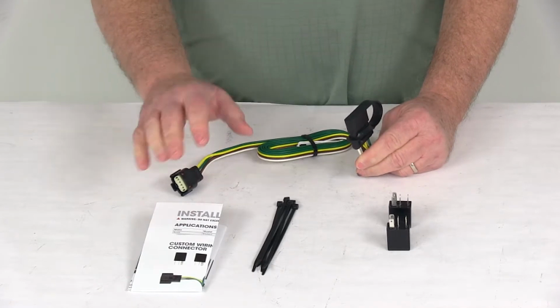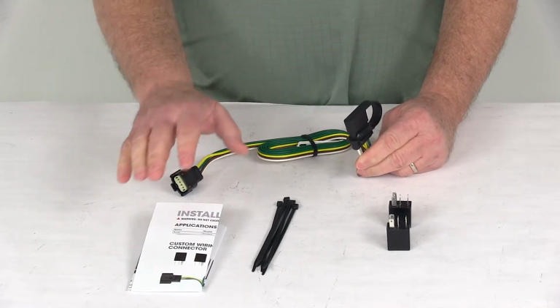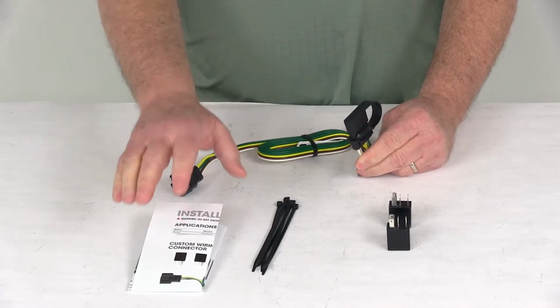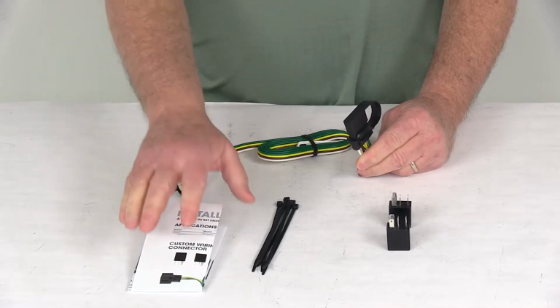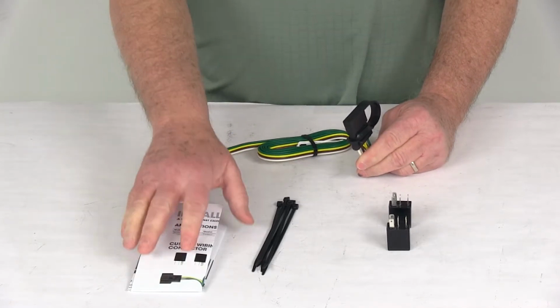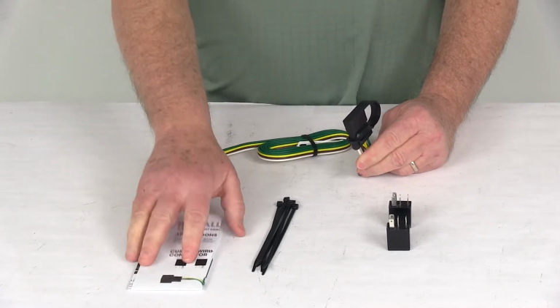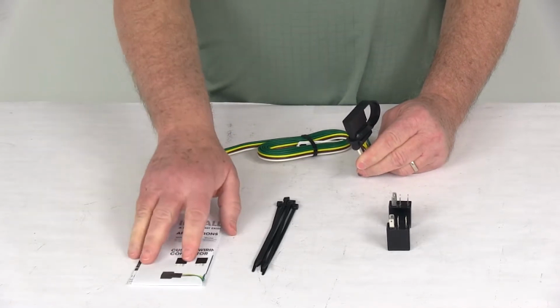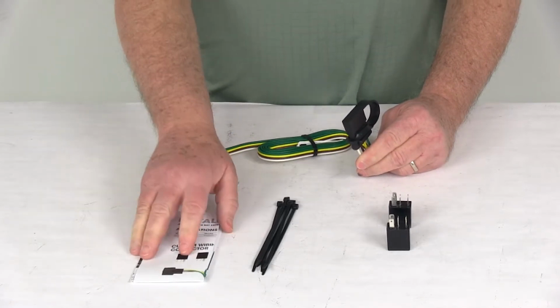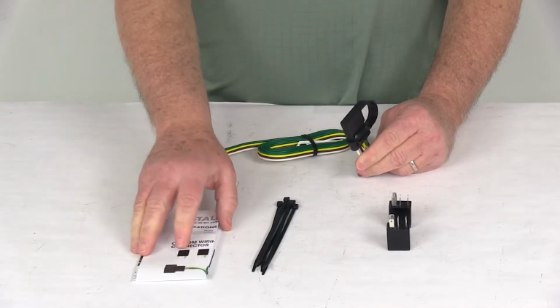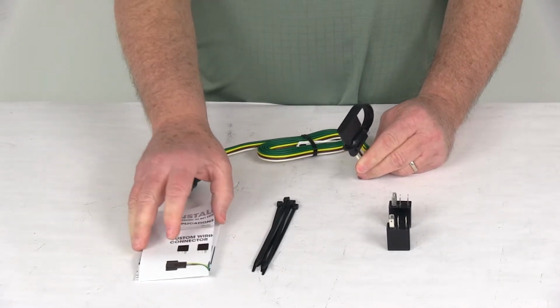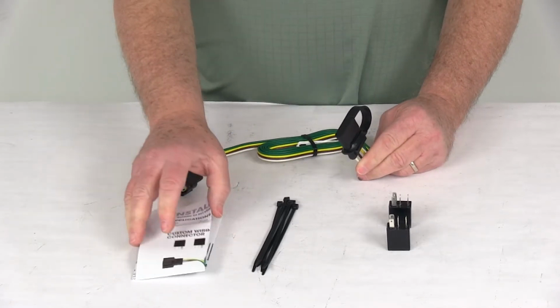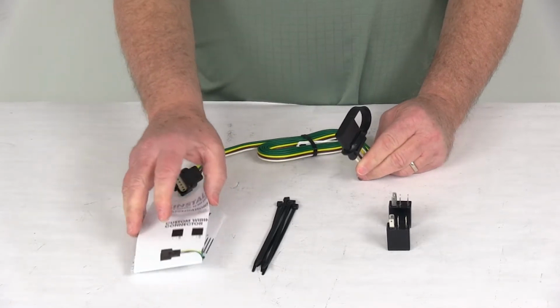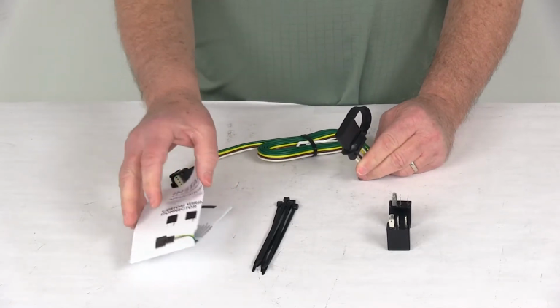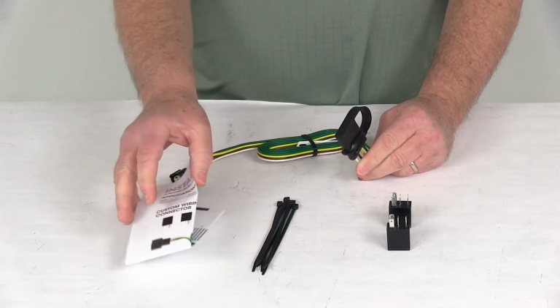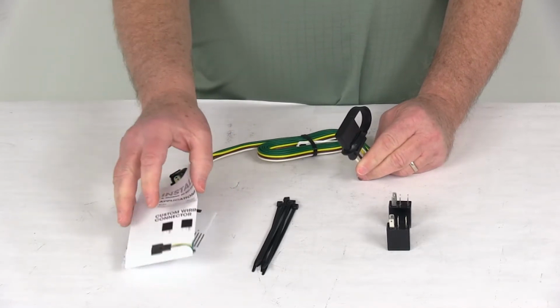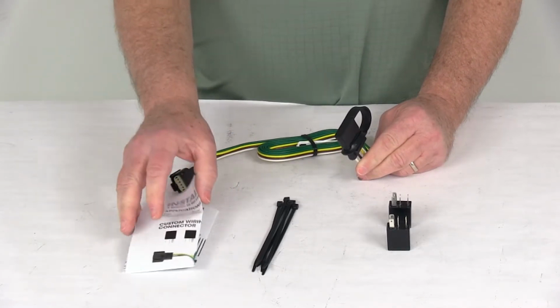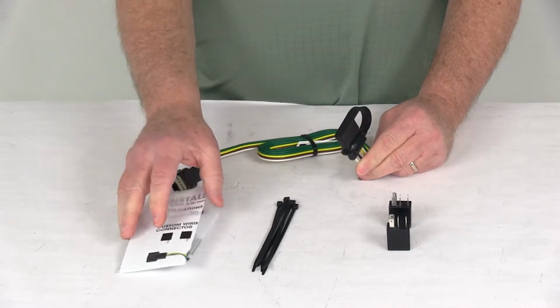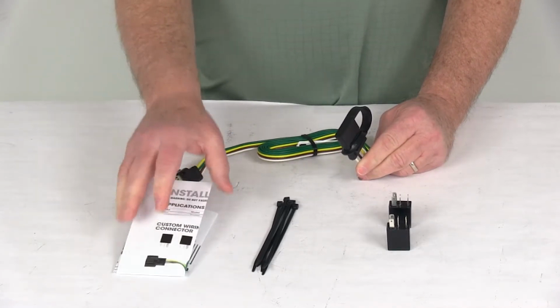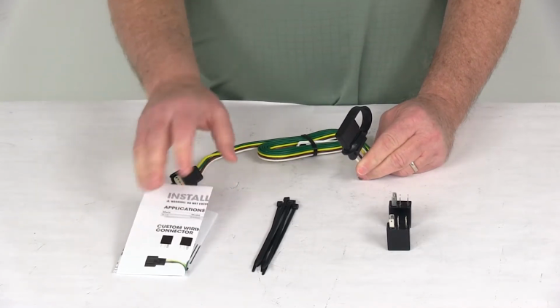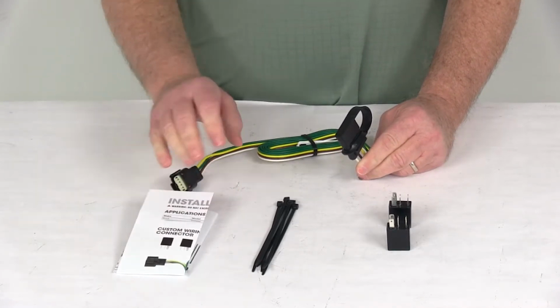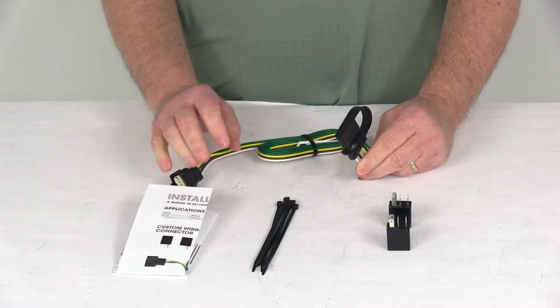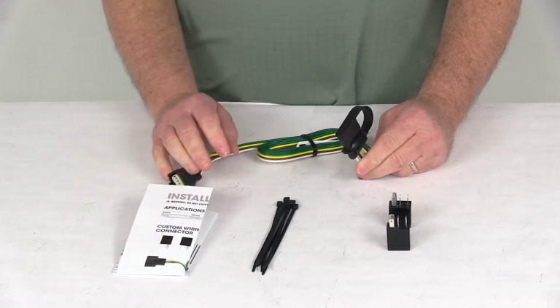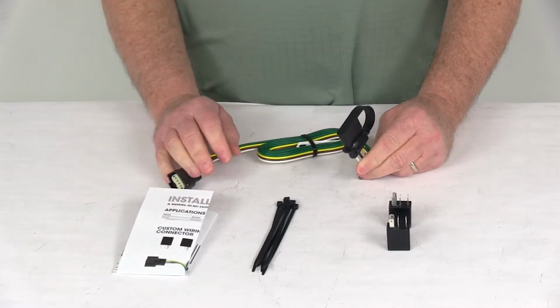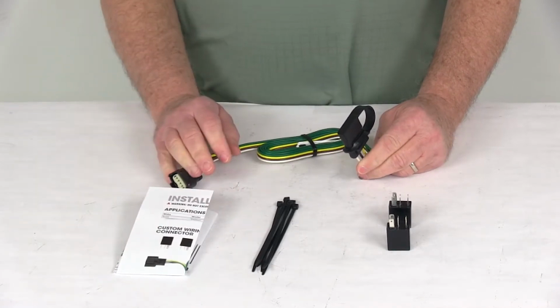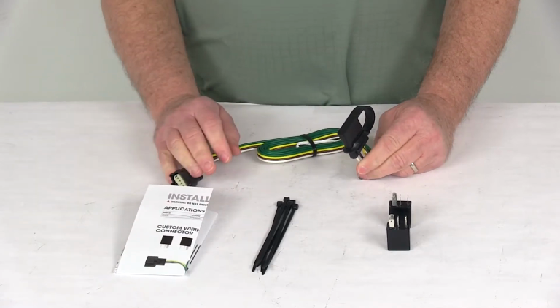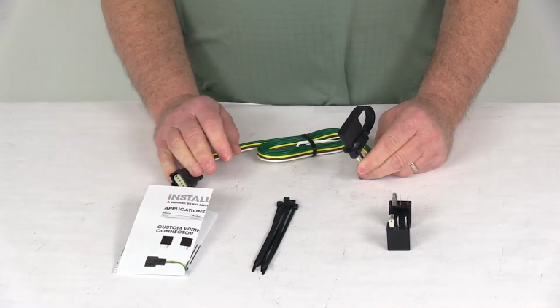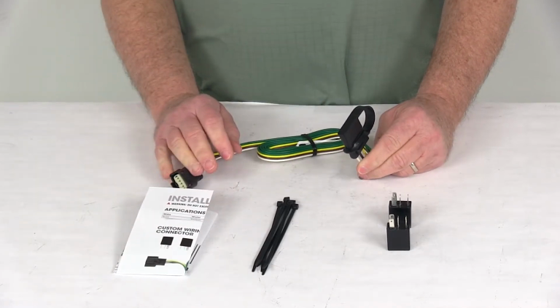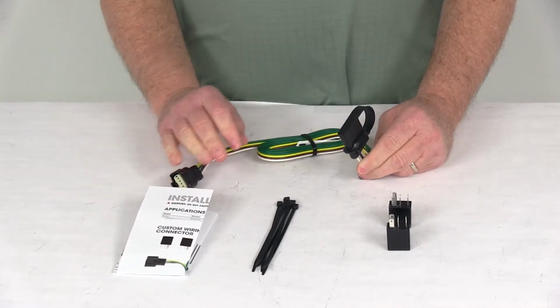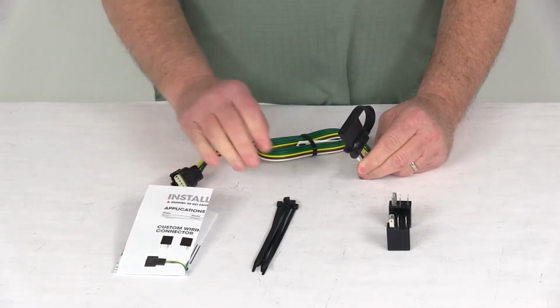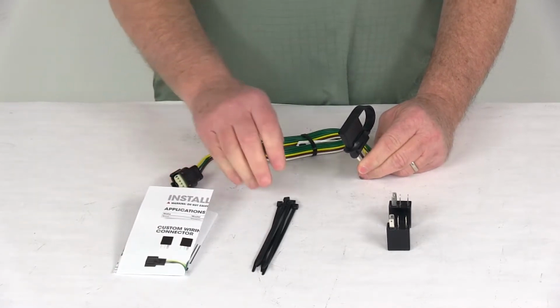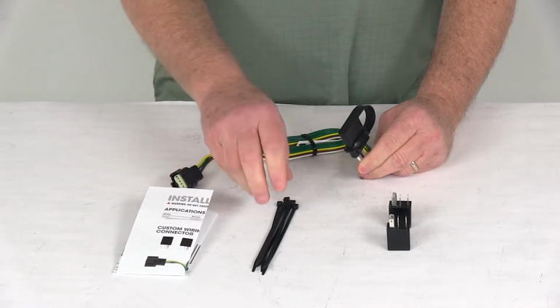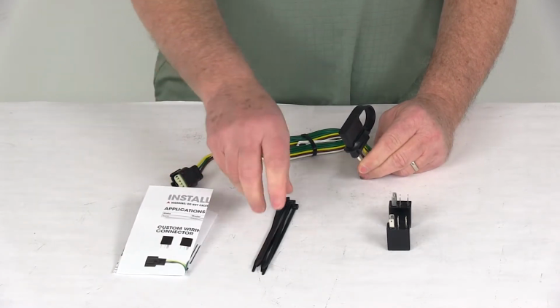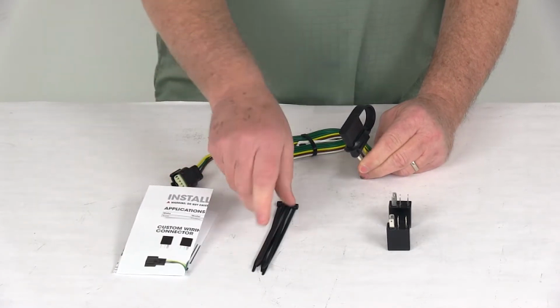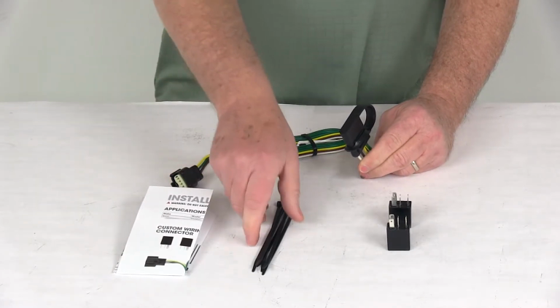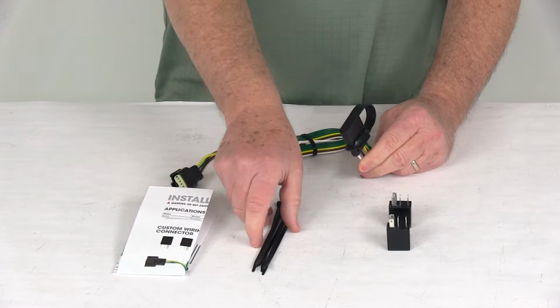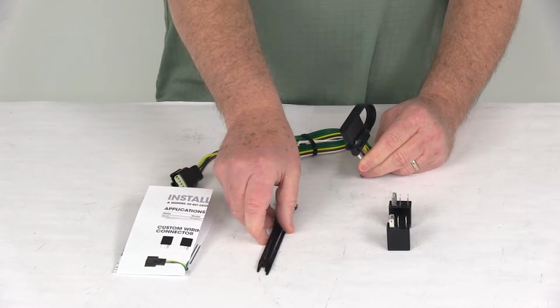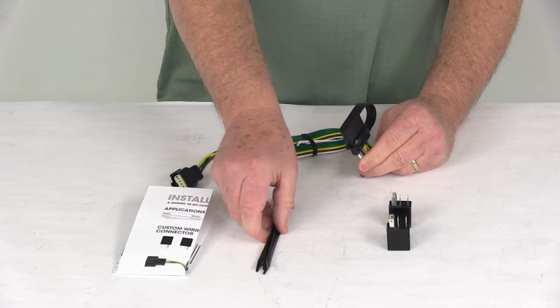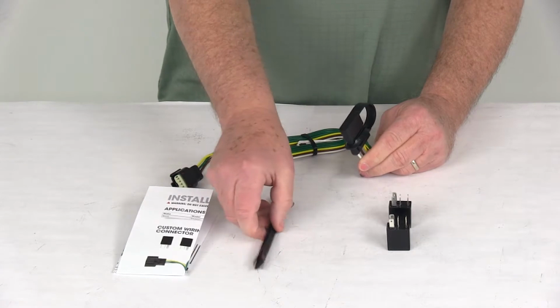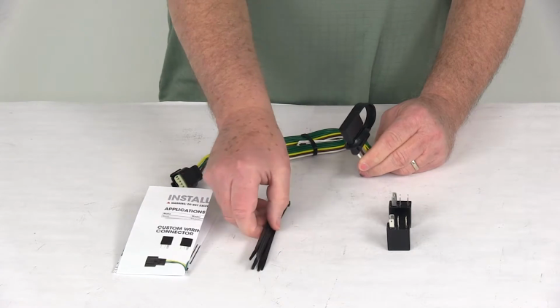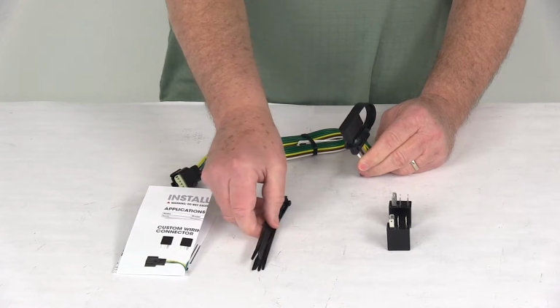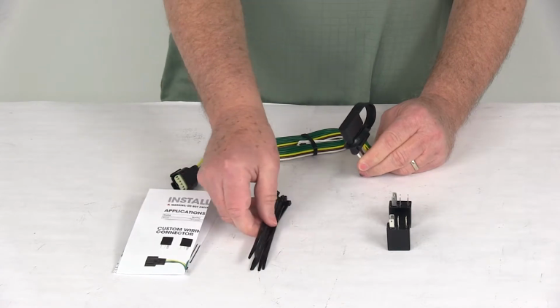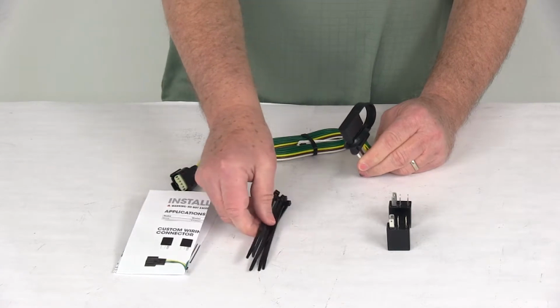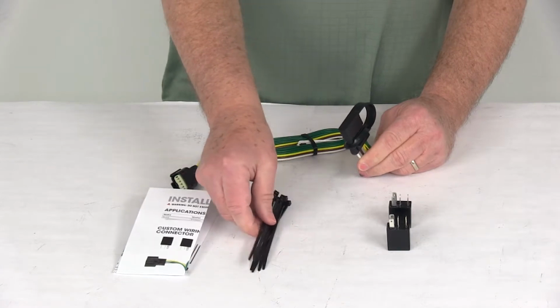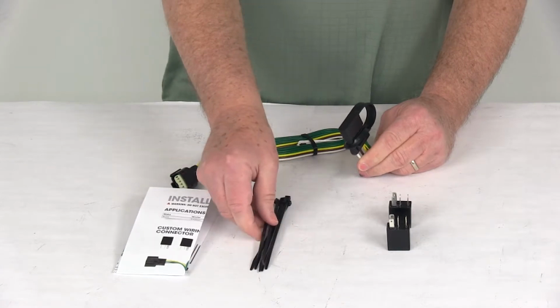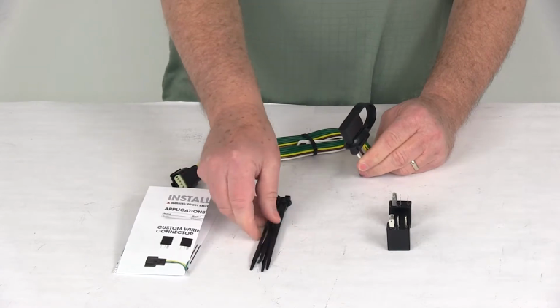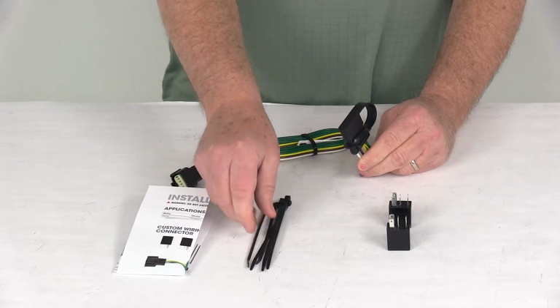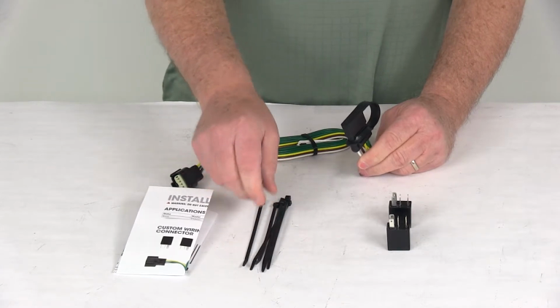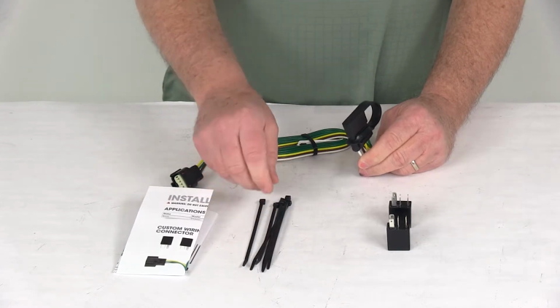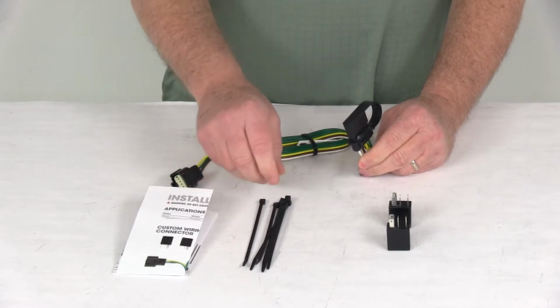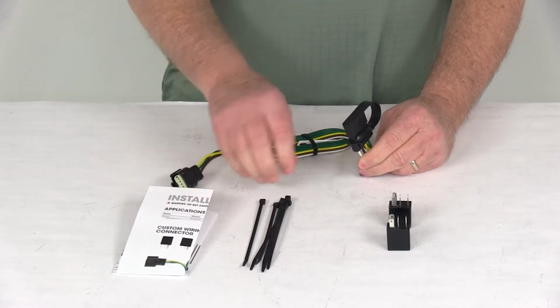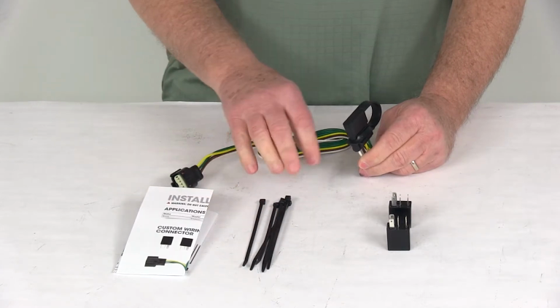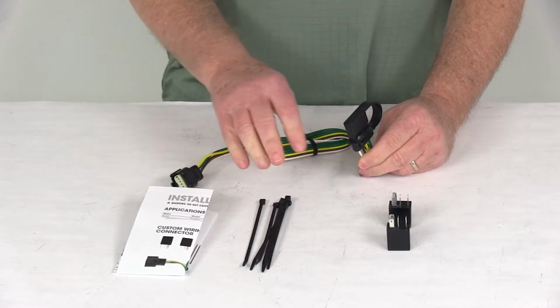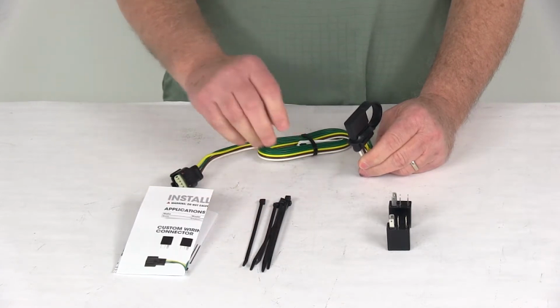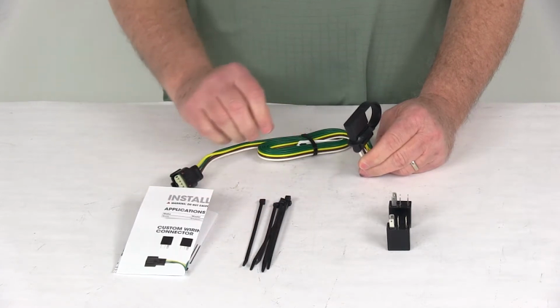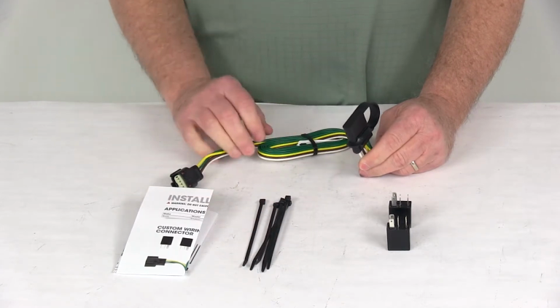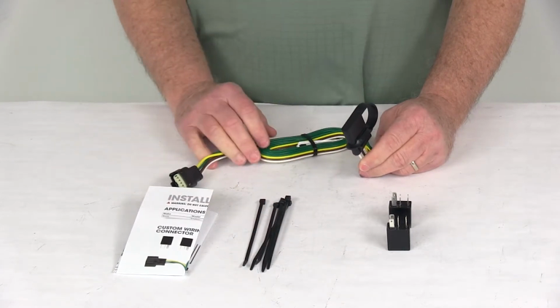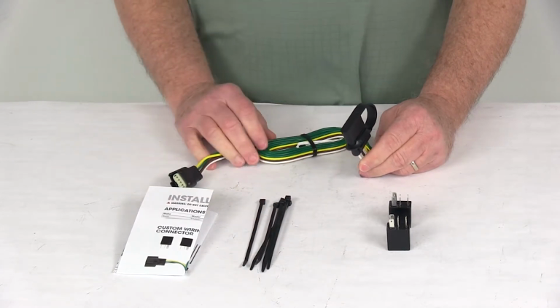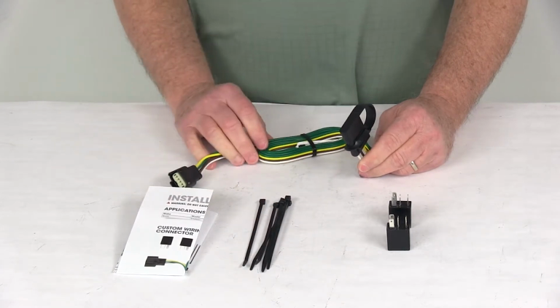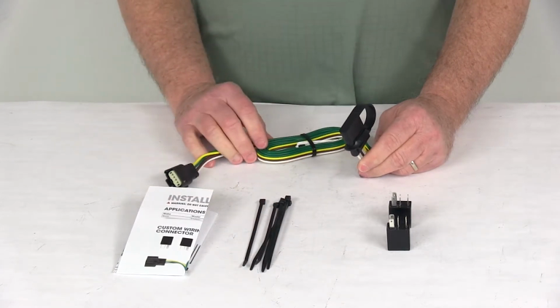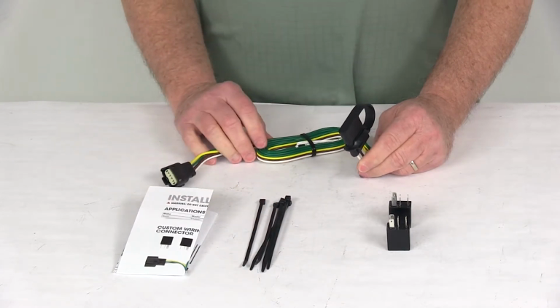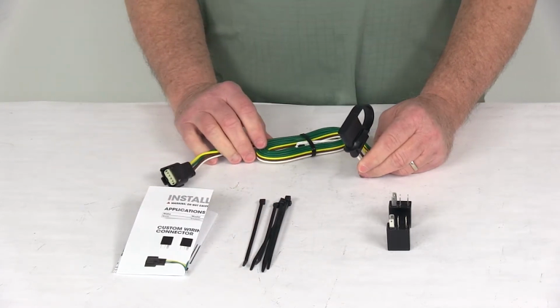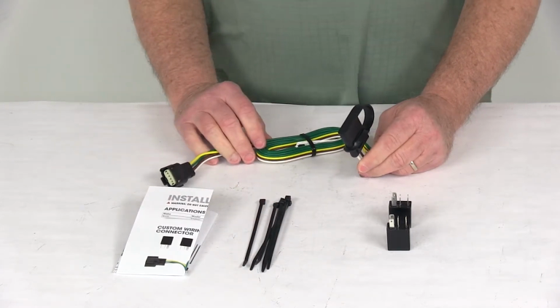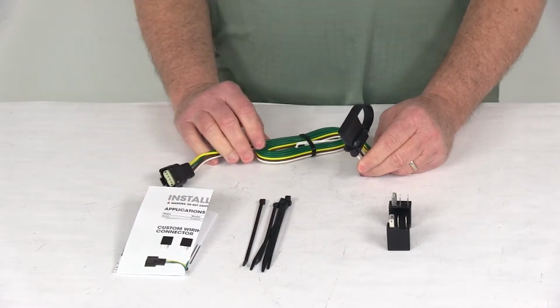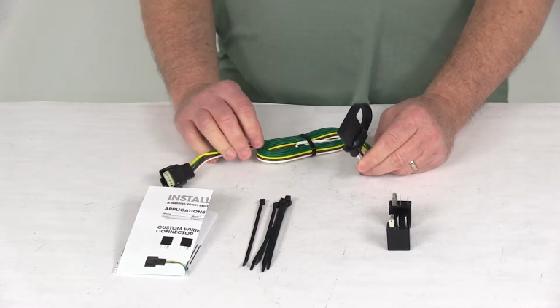It comes with a nice set of detailed instructions on how to install, and also some extra cable ties to take up any slack in the wiring.